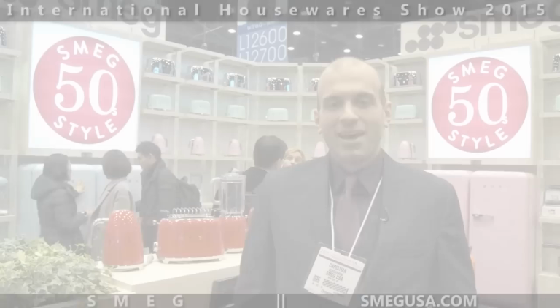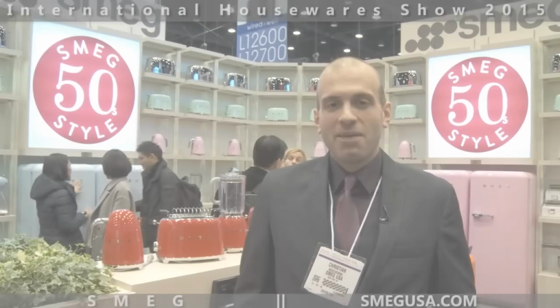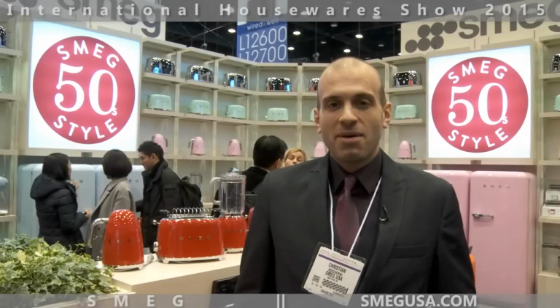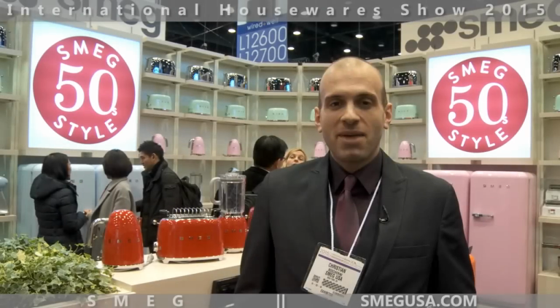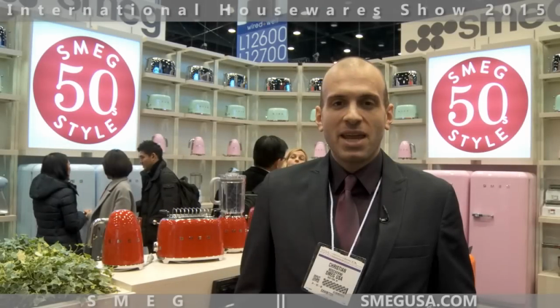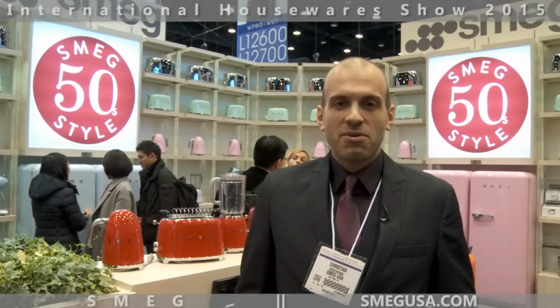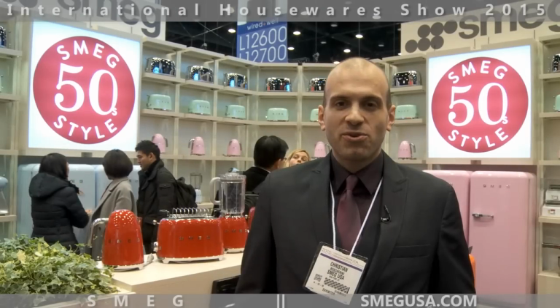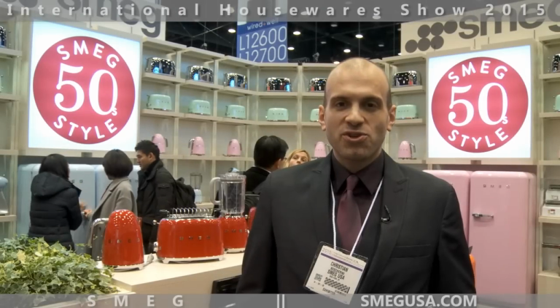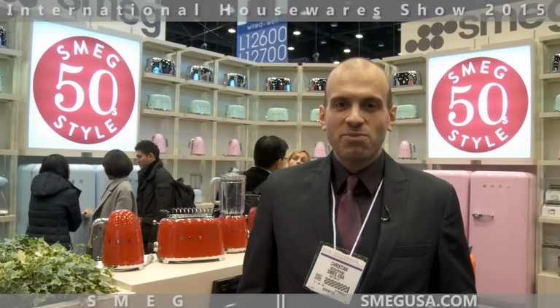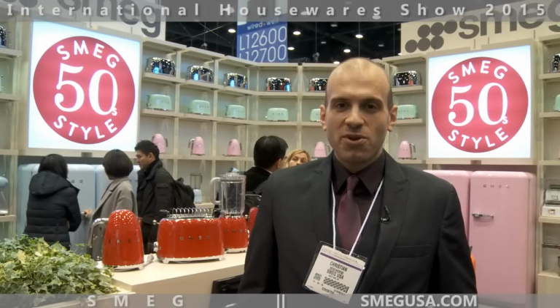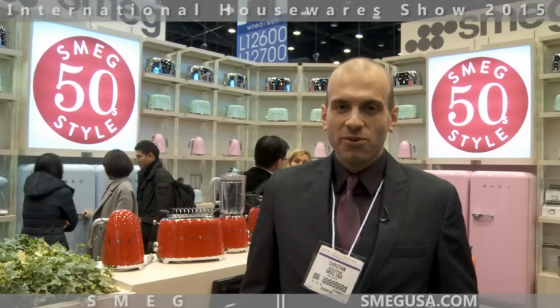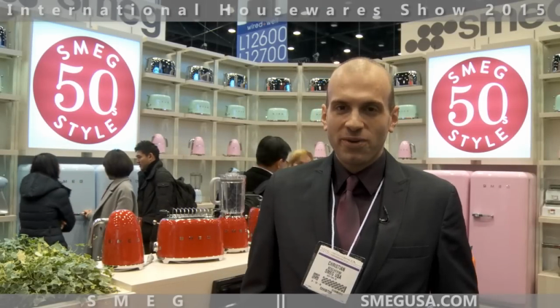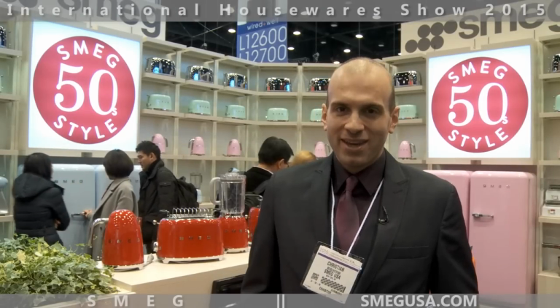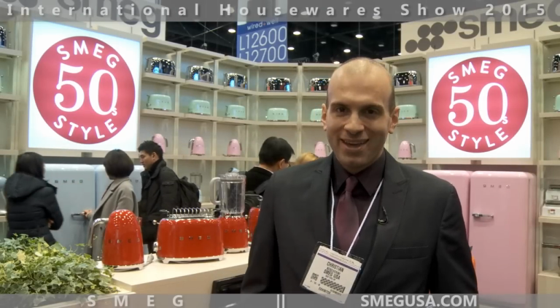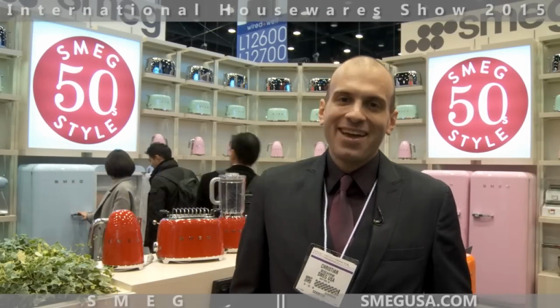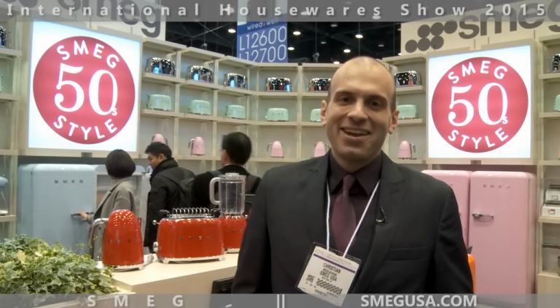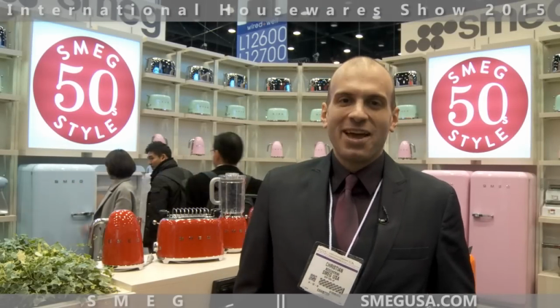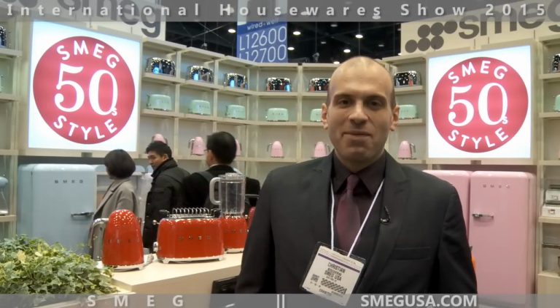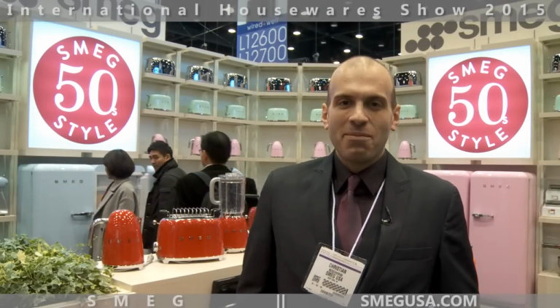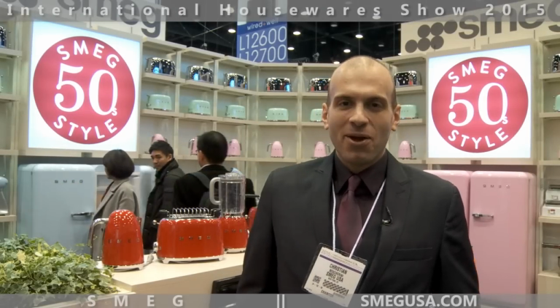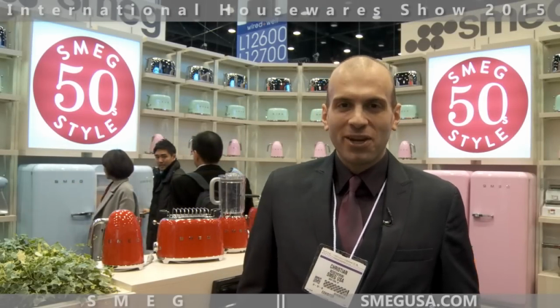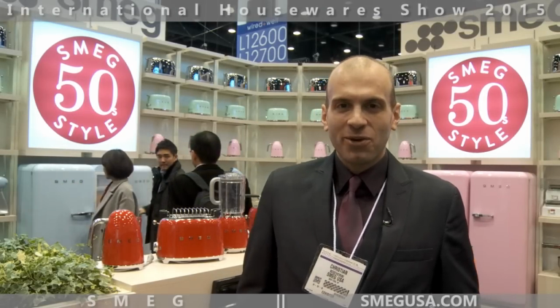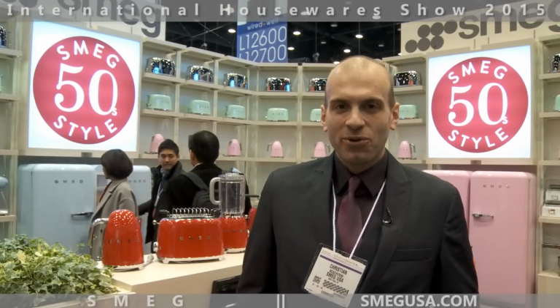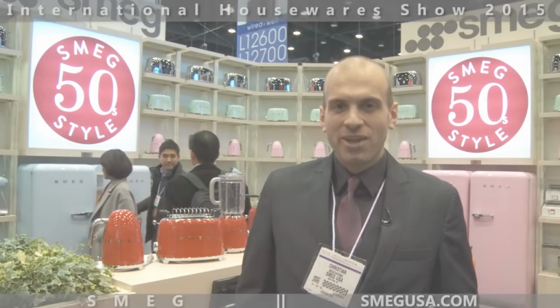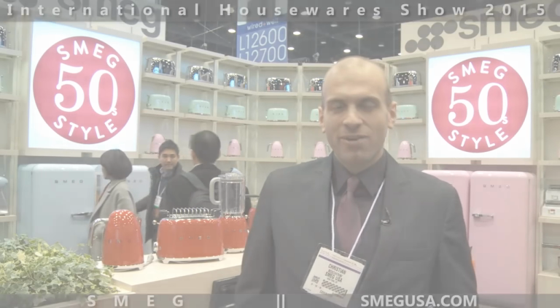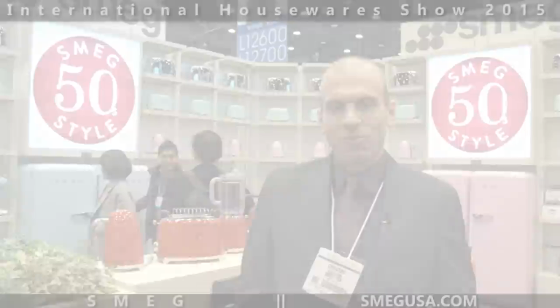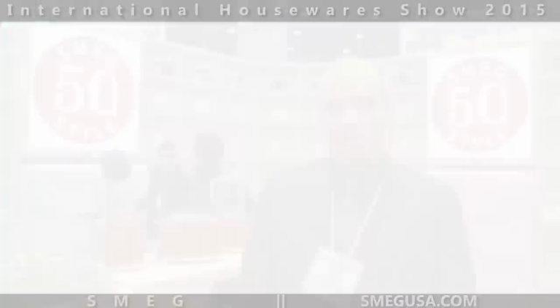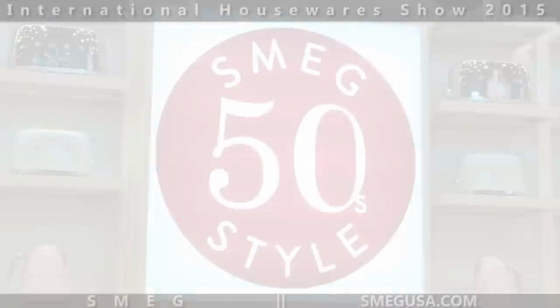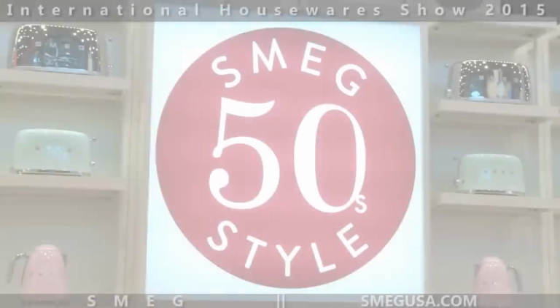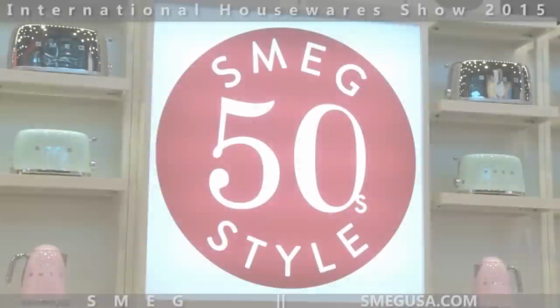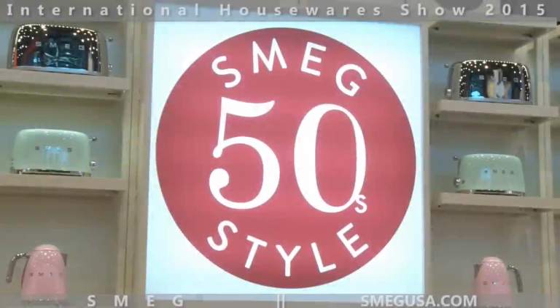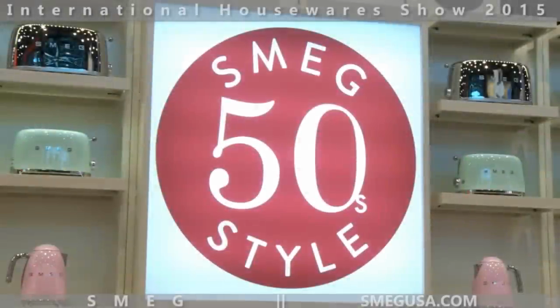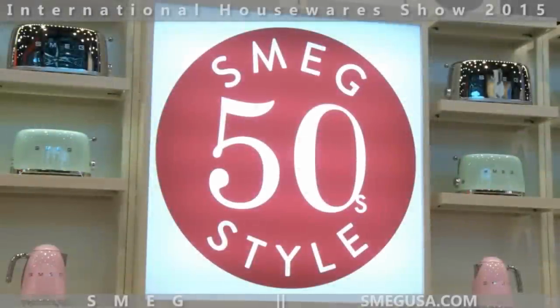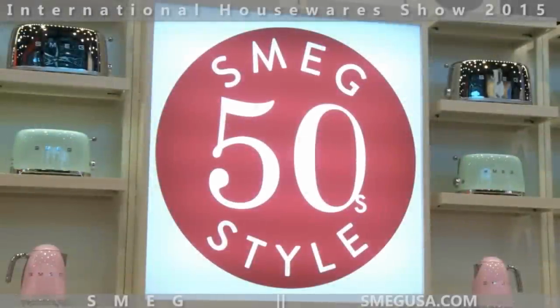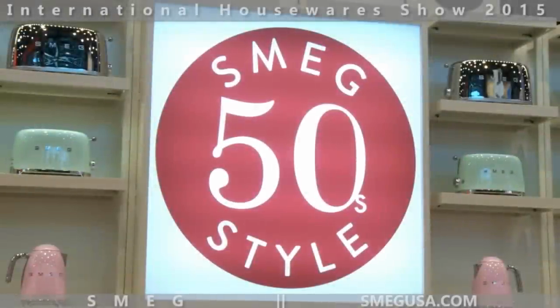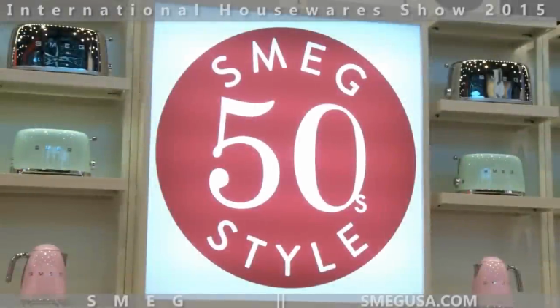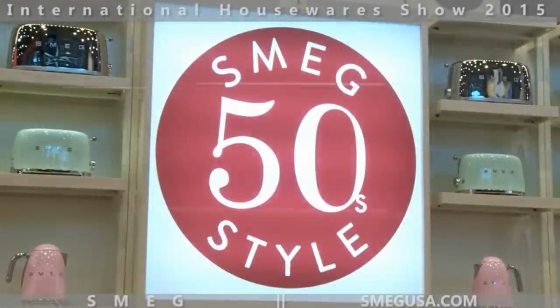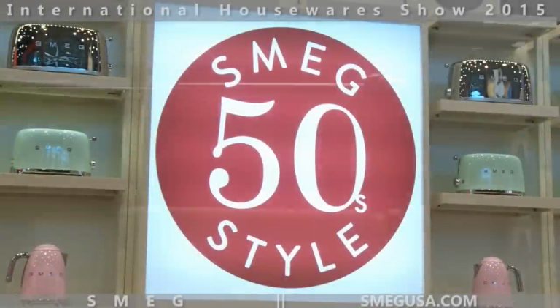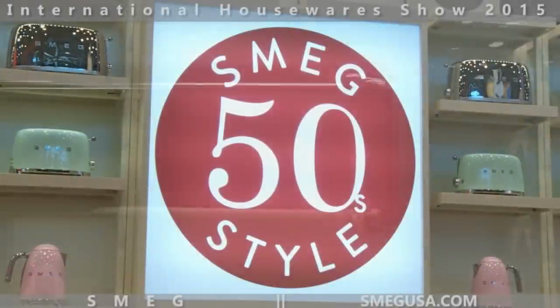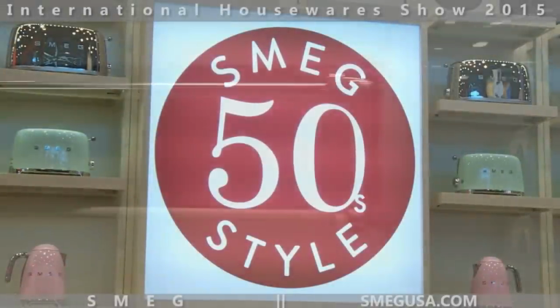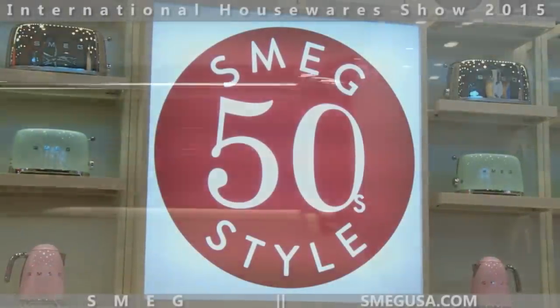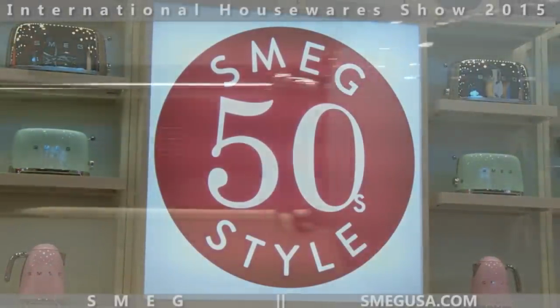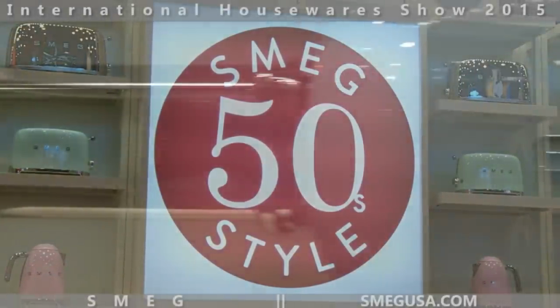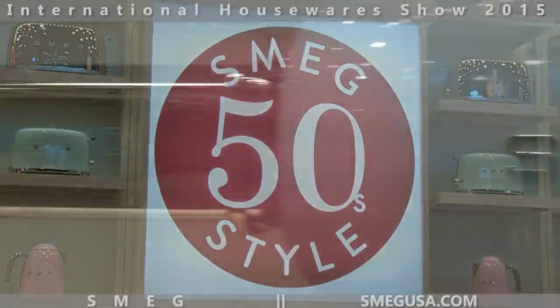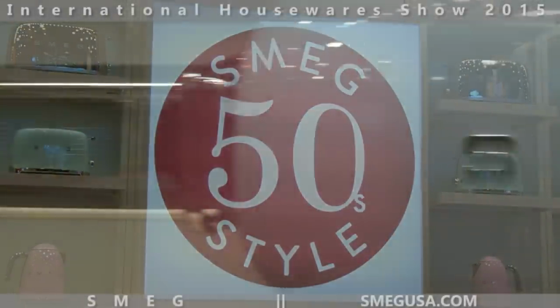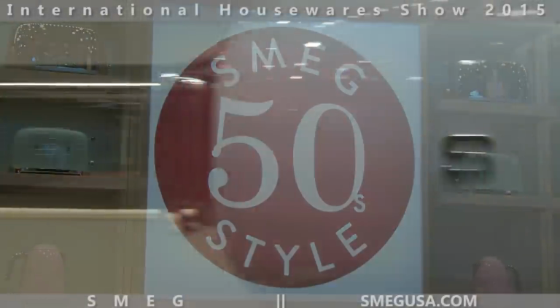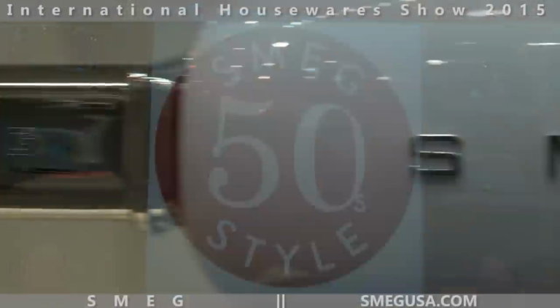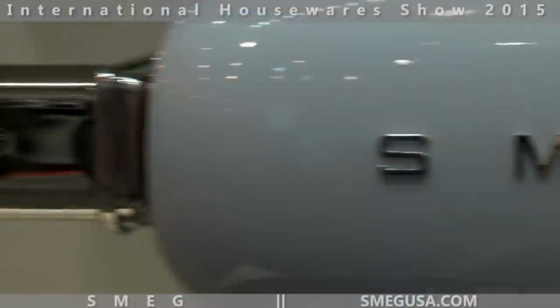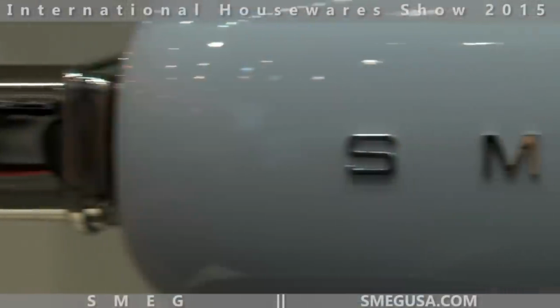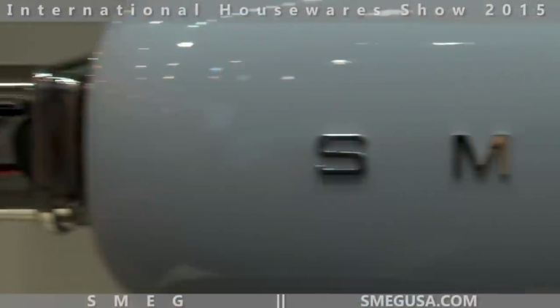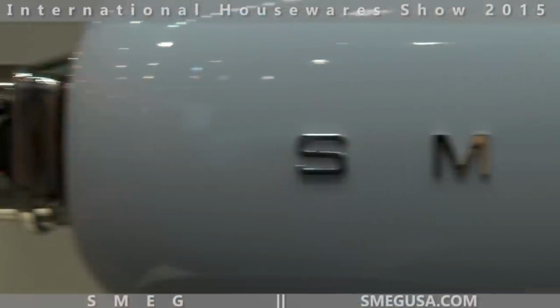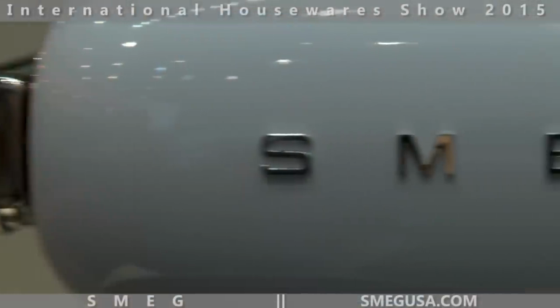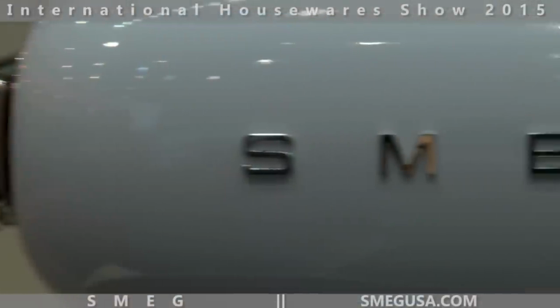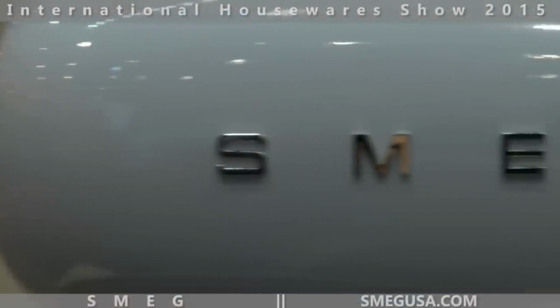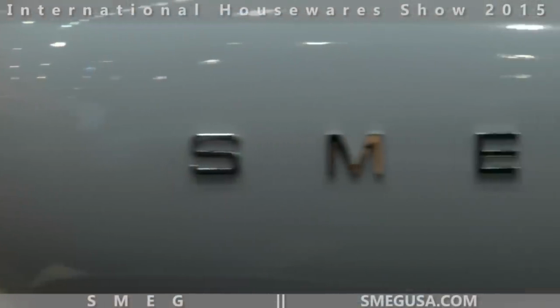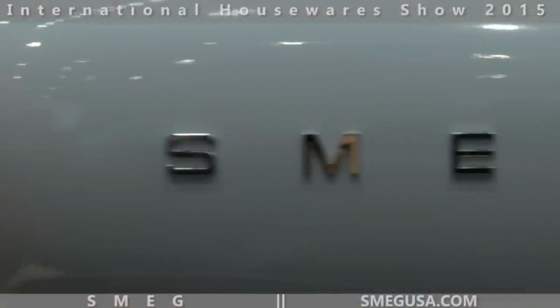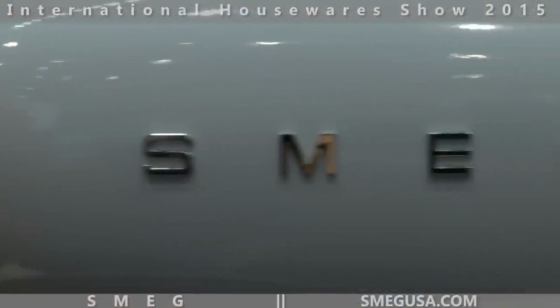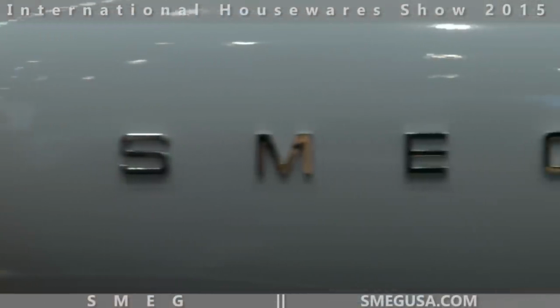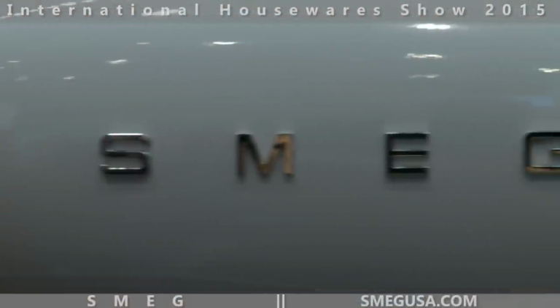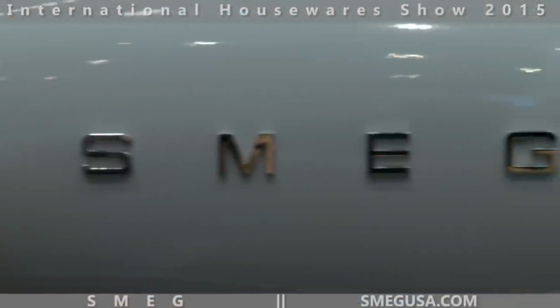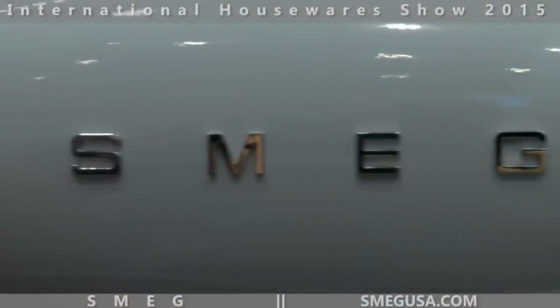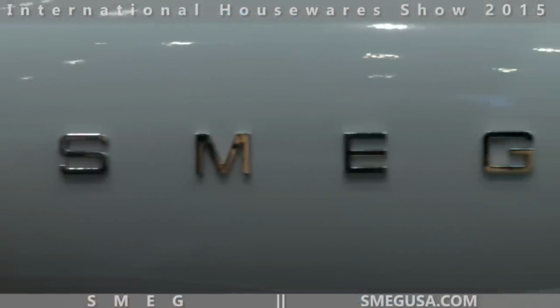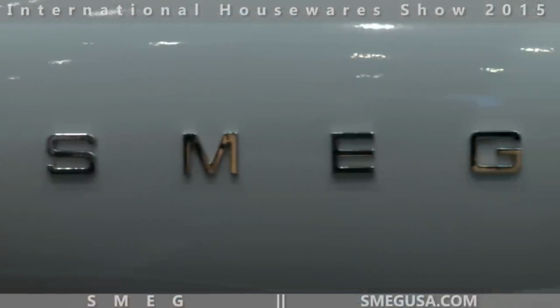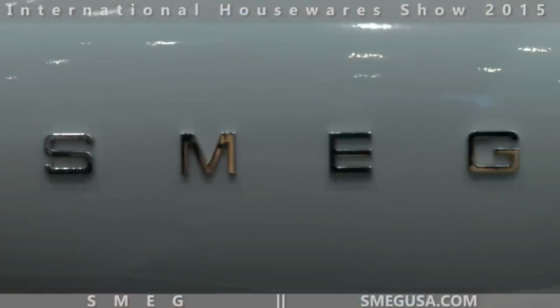My name is Christian Boscorini and I'm a marketing coordinator with SMEG USA. We're the American branch of an Italian multinational appliance manufacturer.